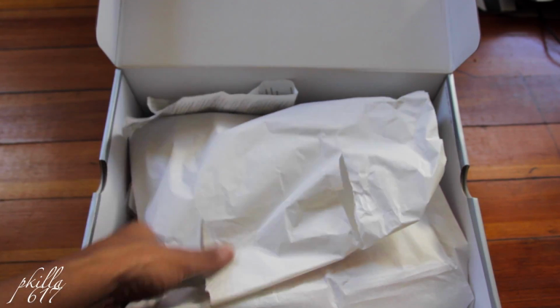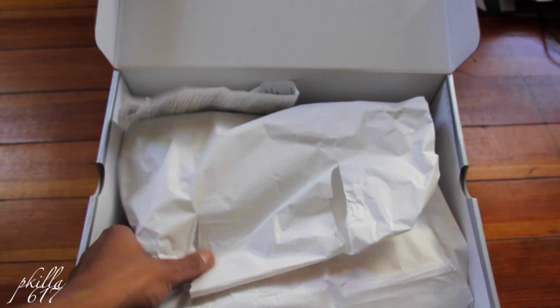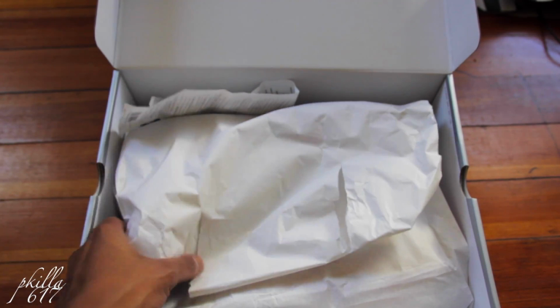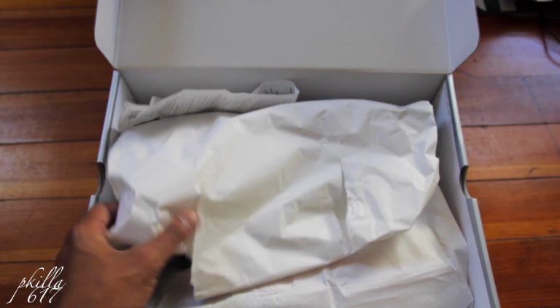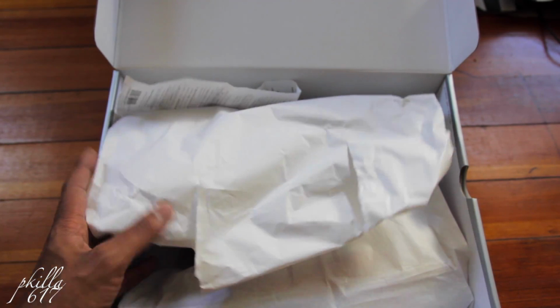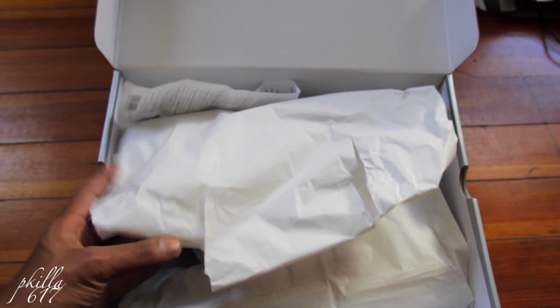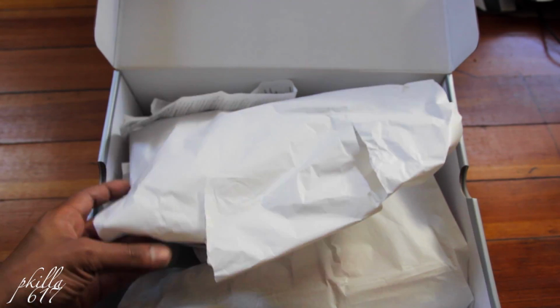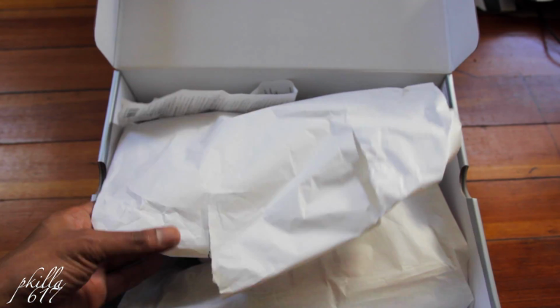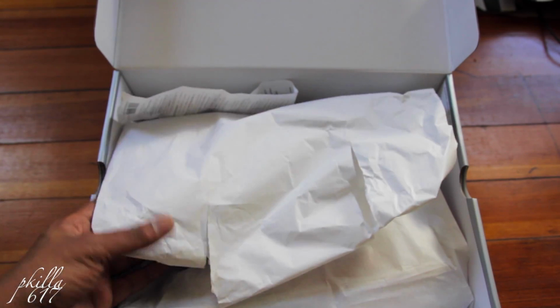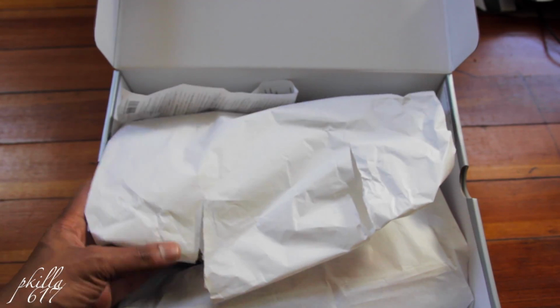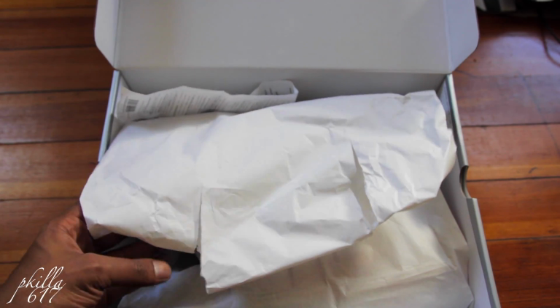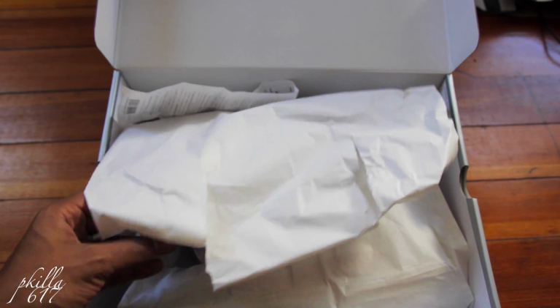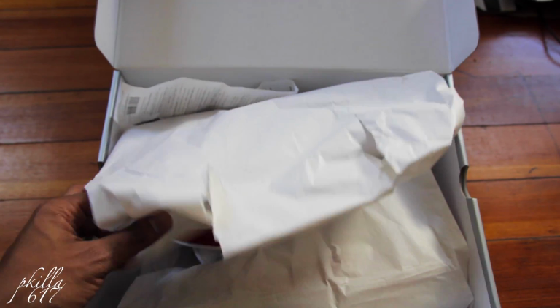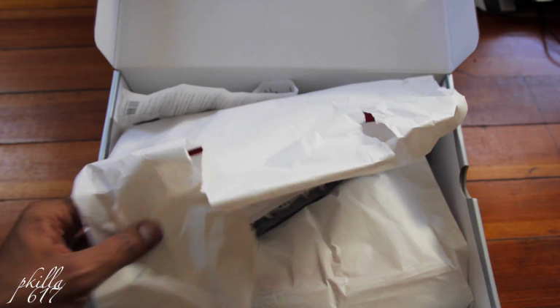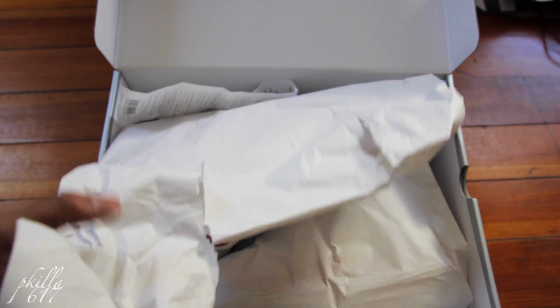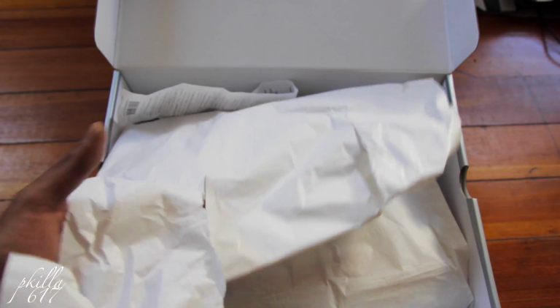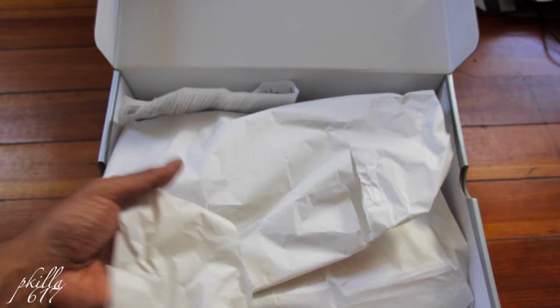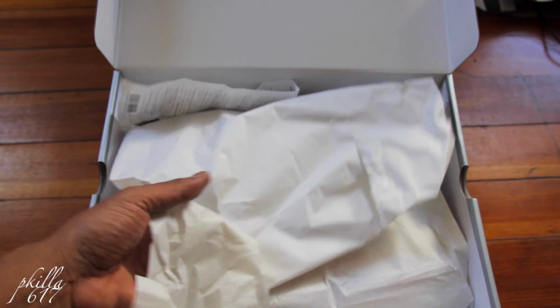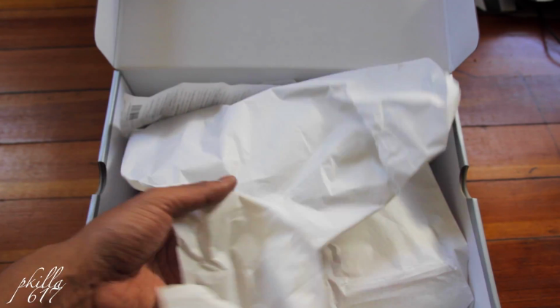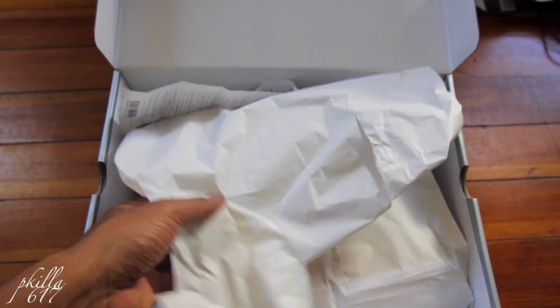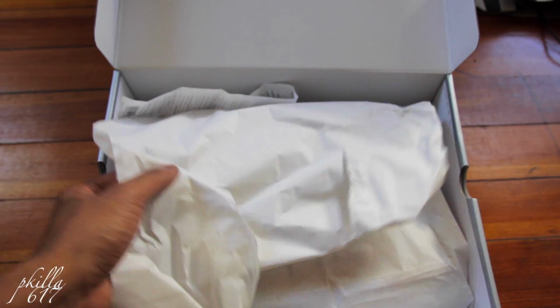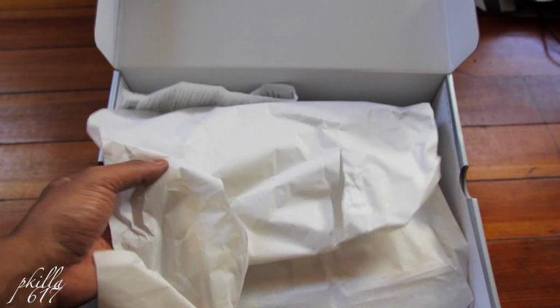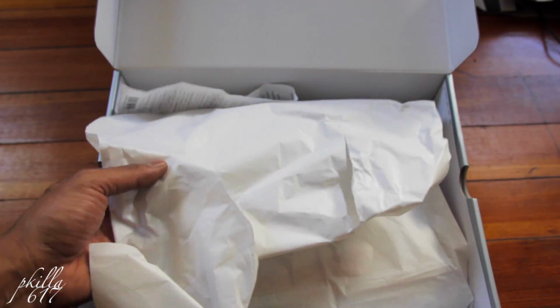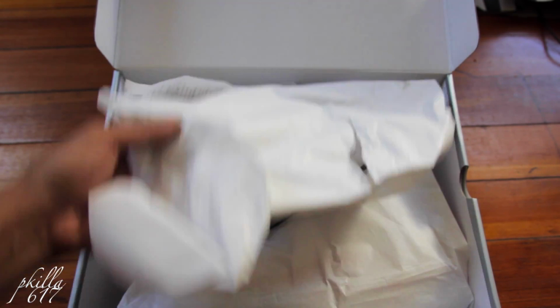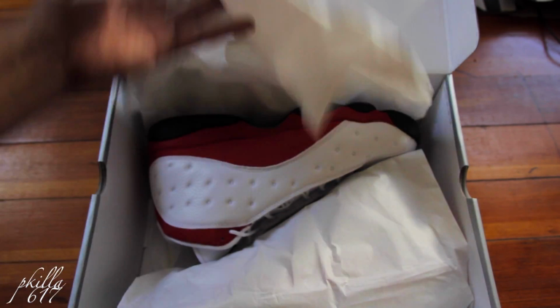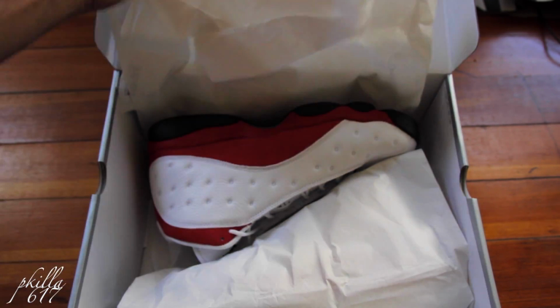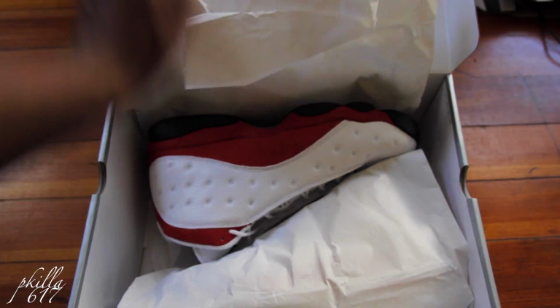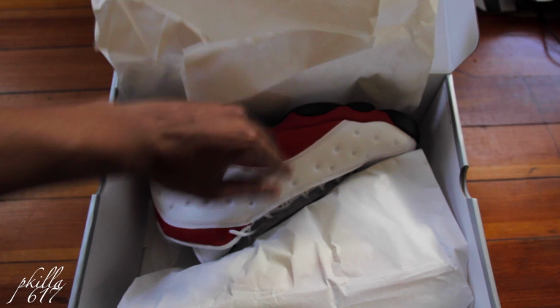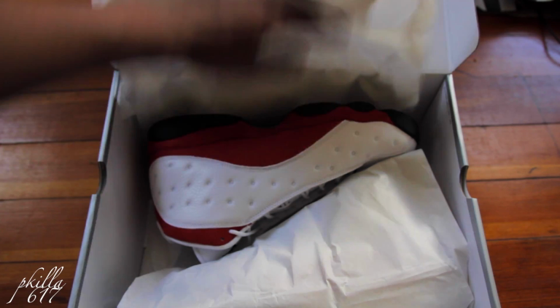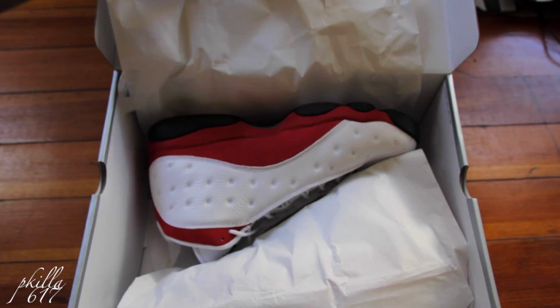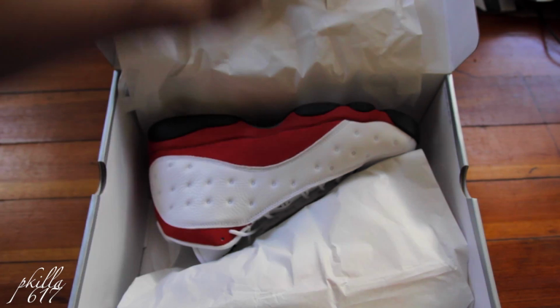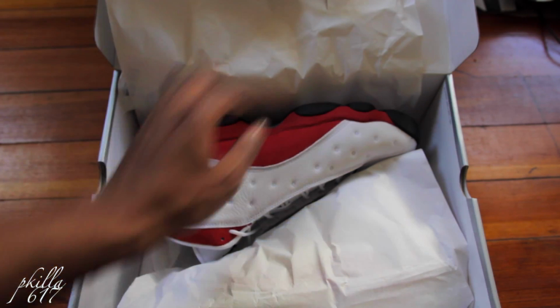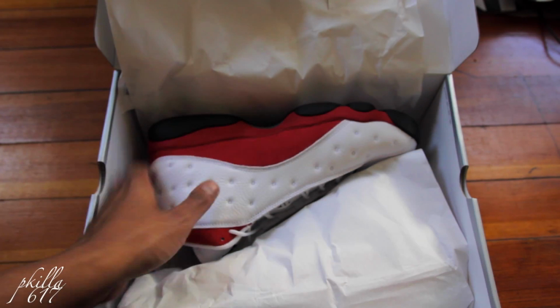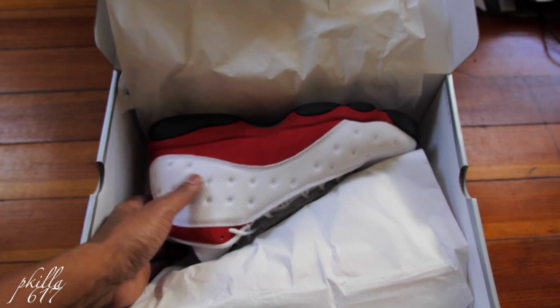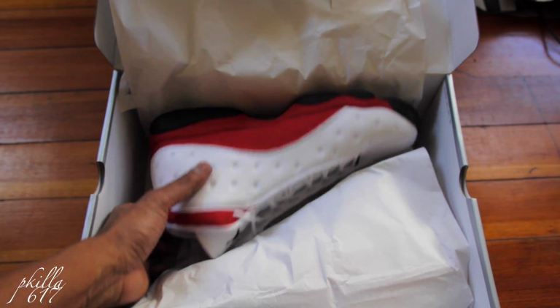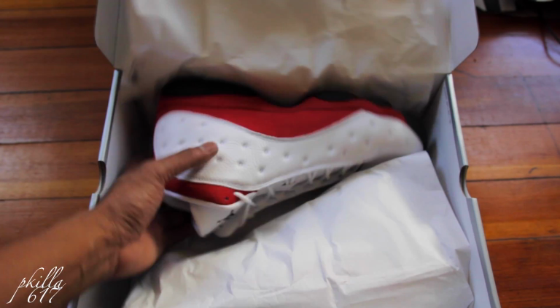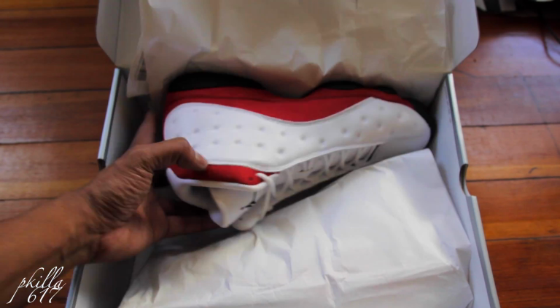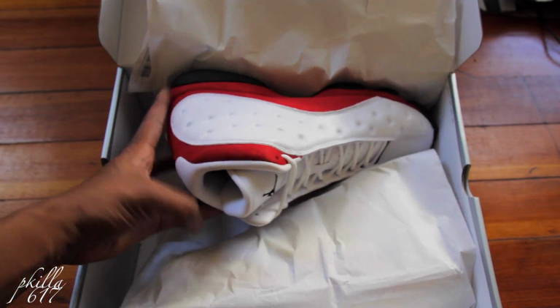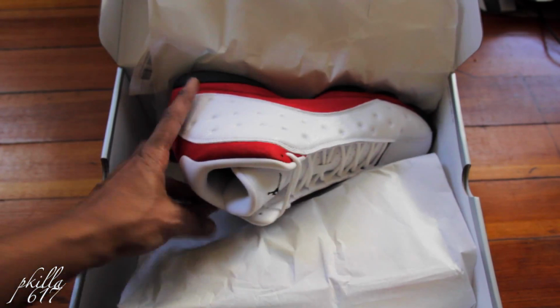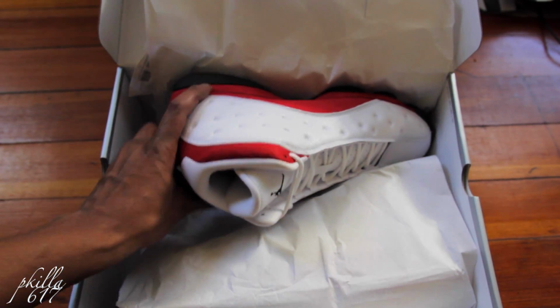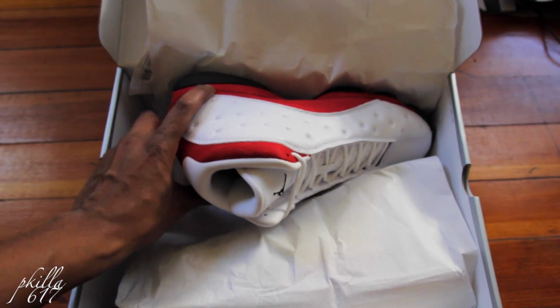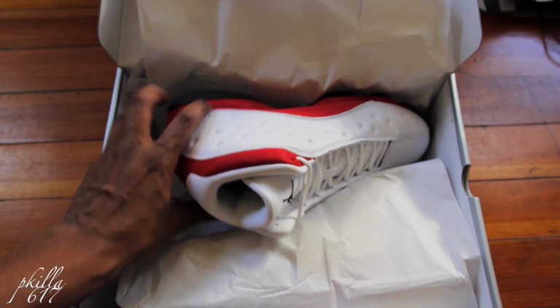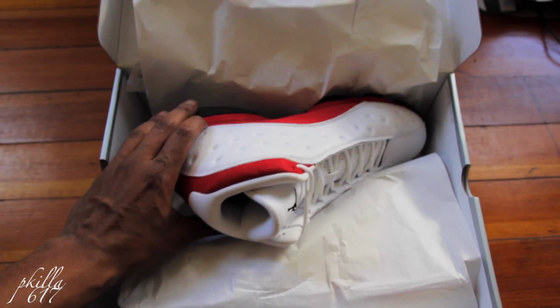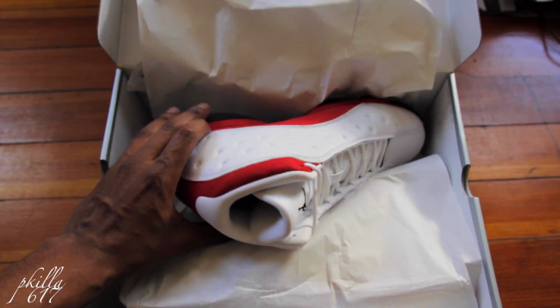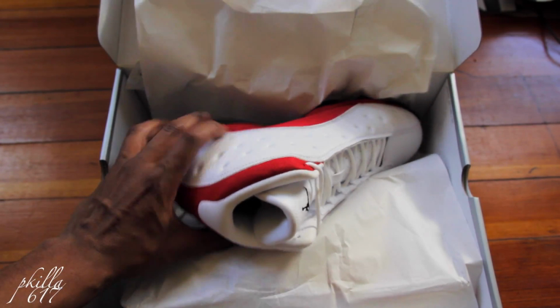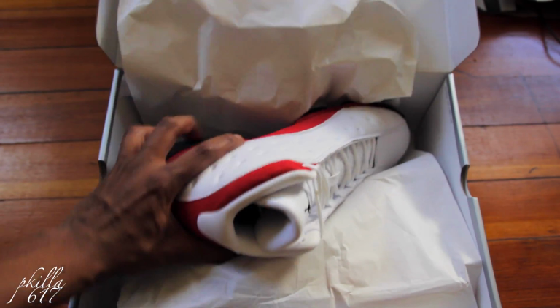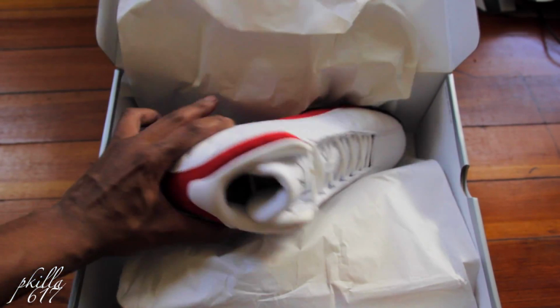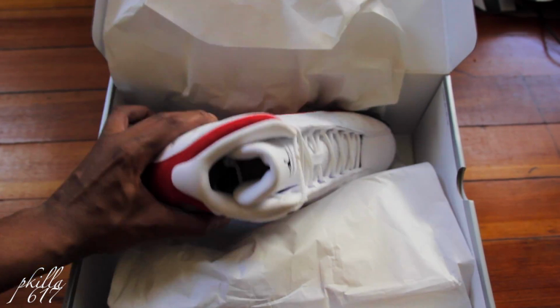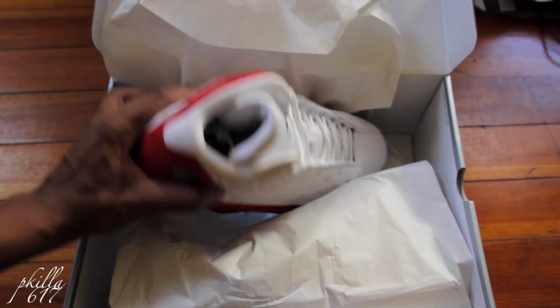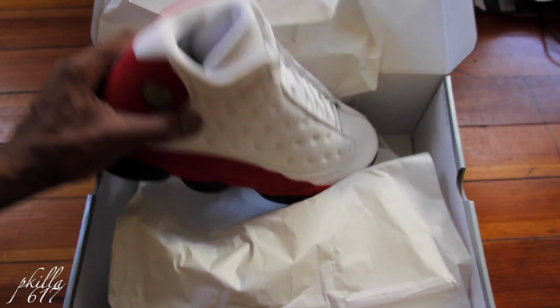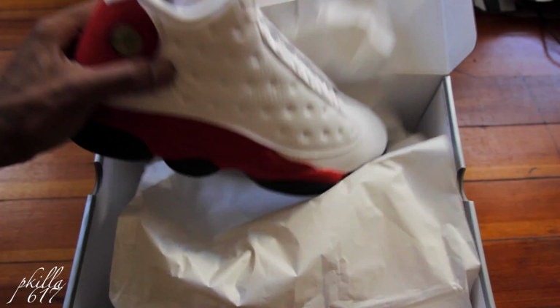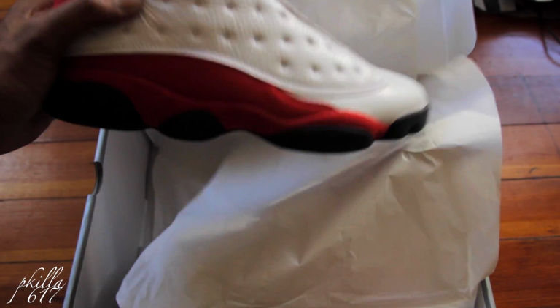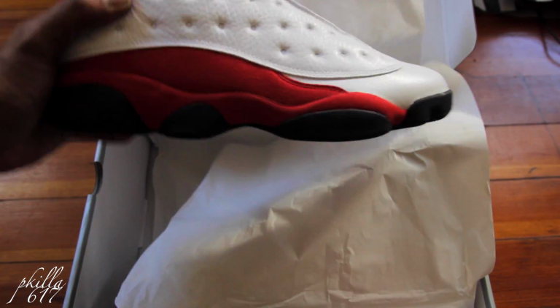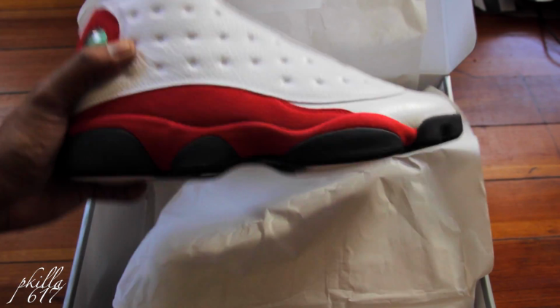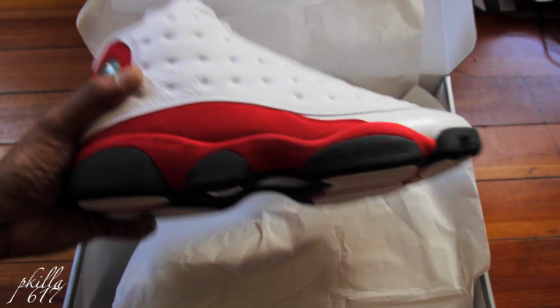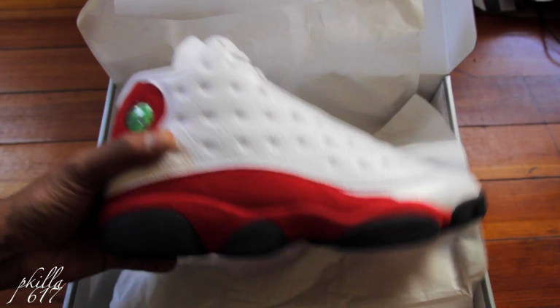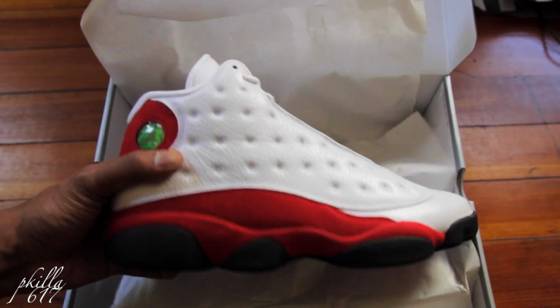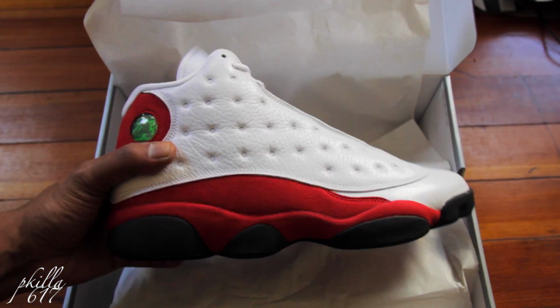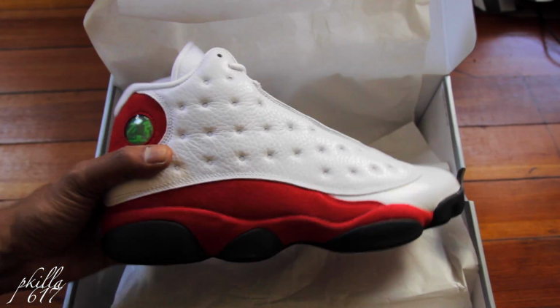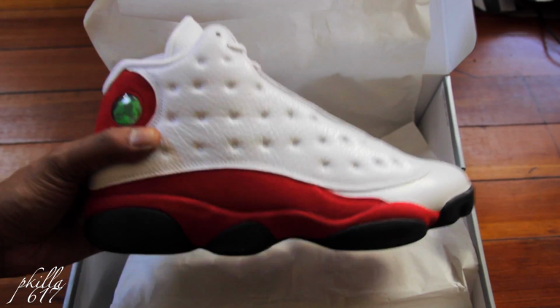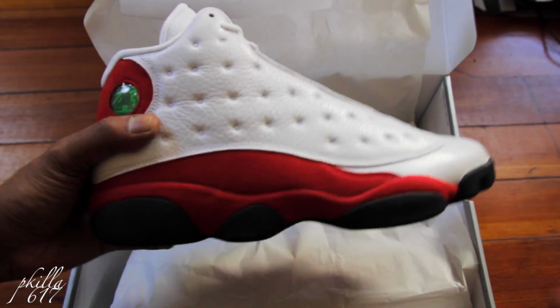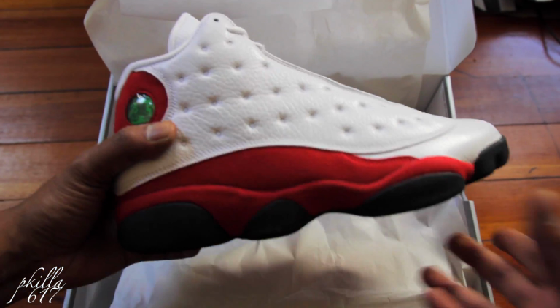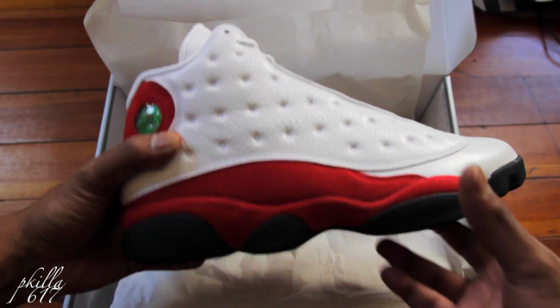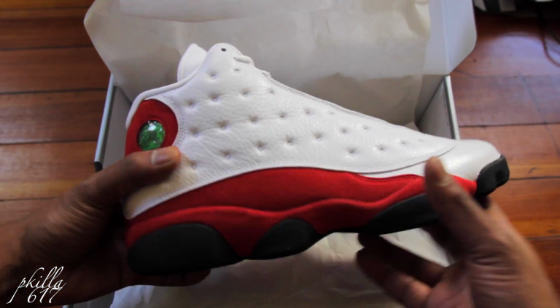I'm surprised, you know, they just put plain white paper in here. Bang.